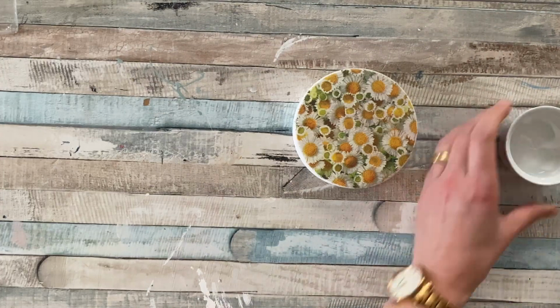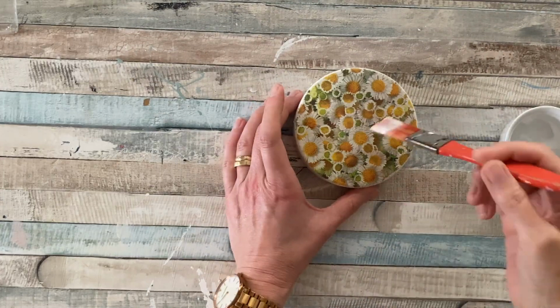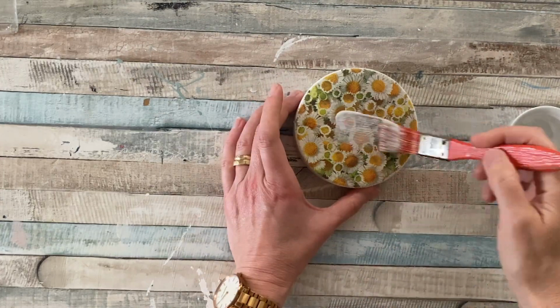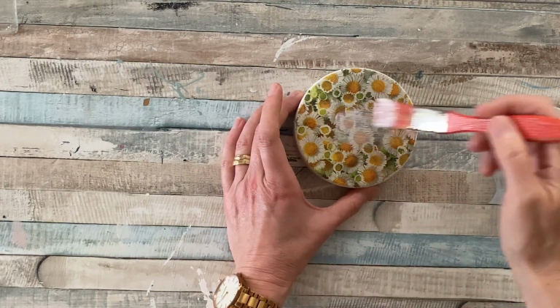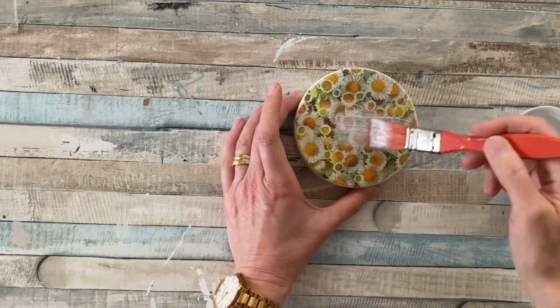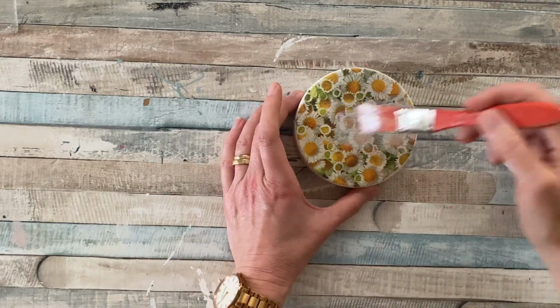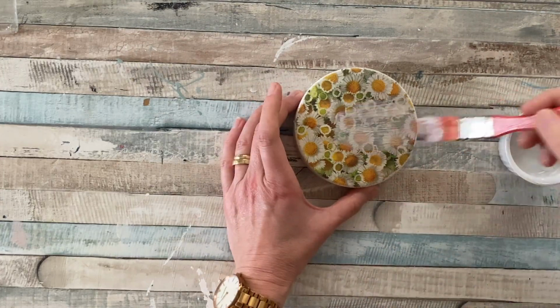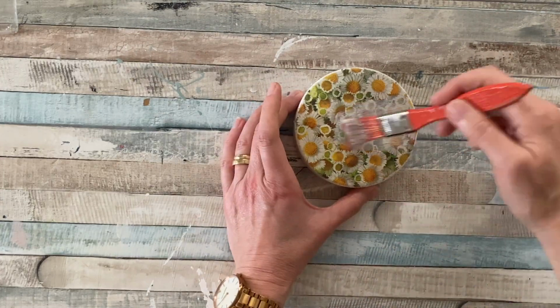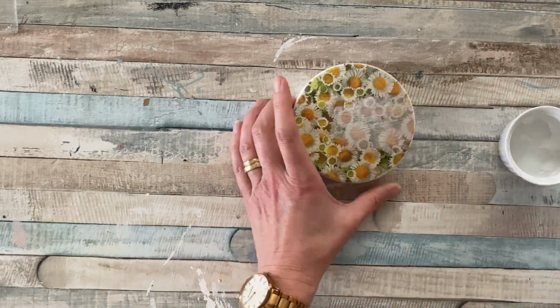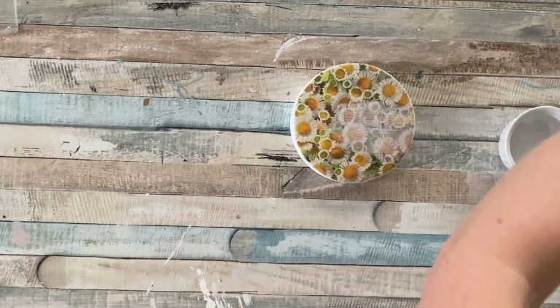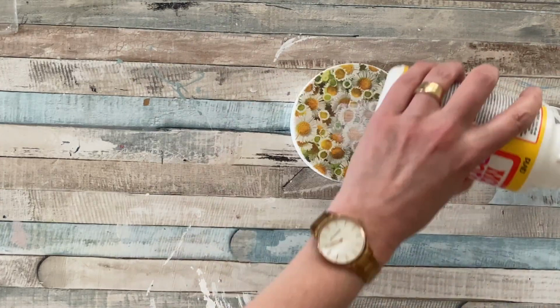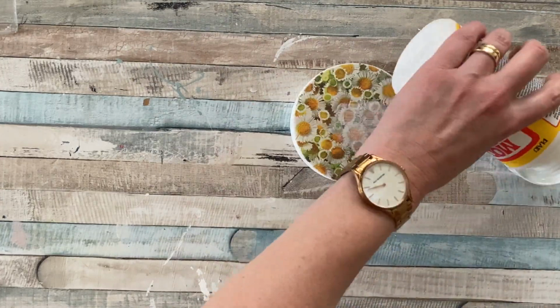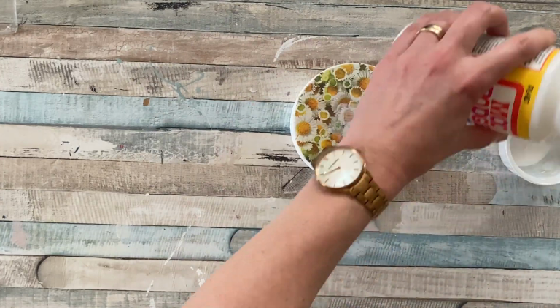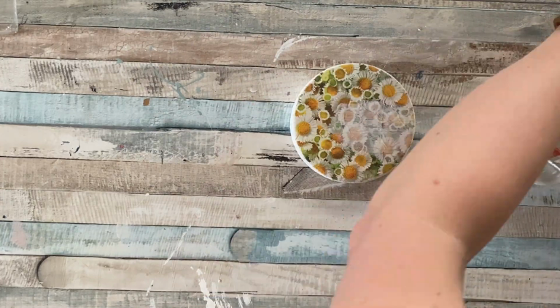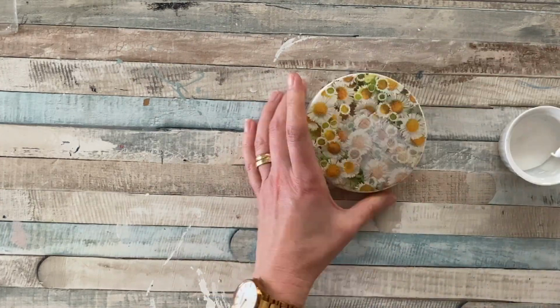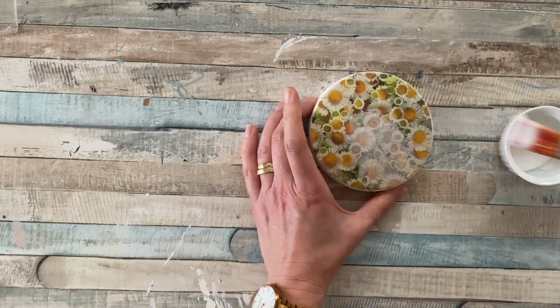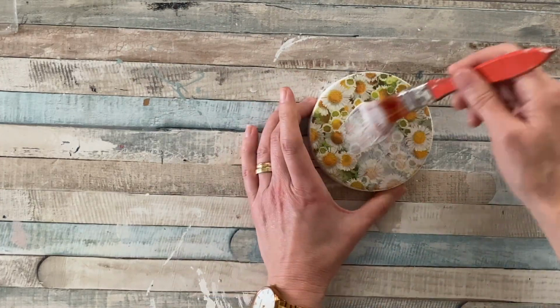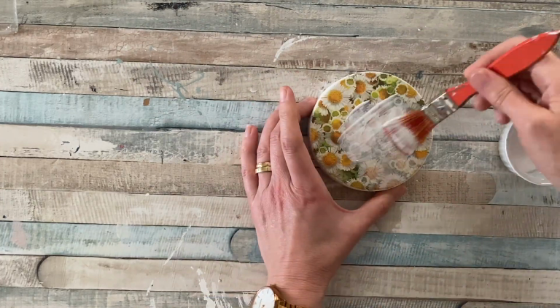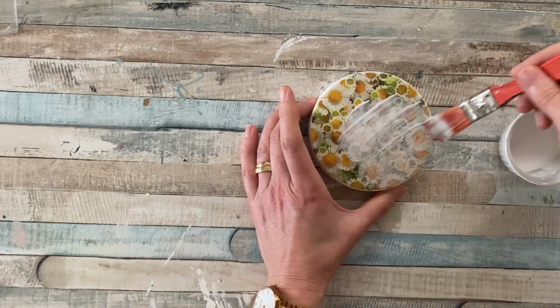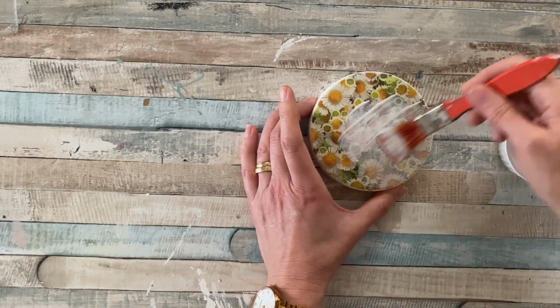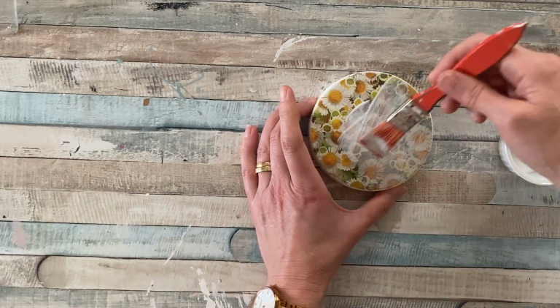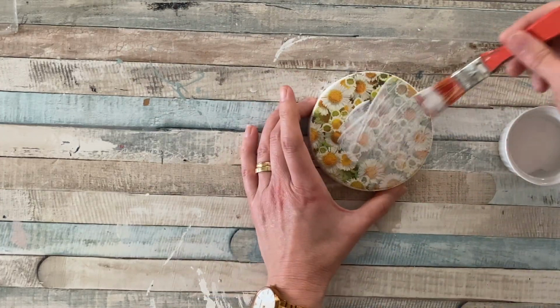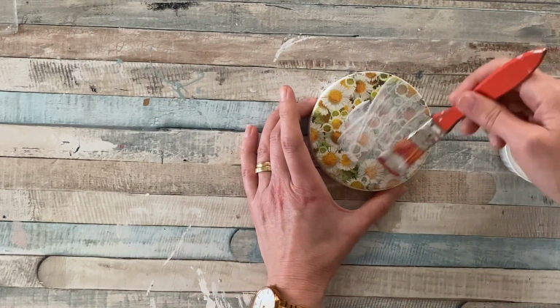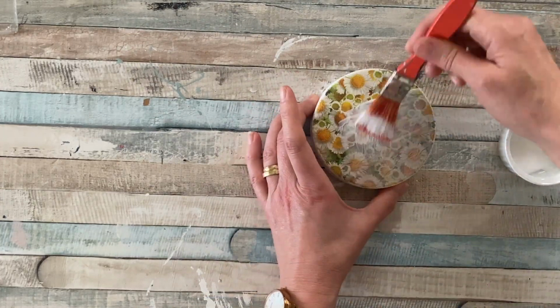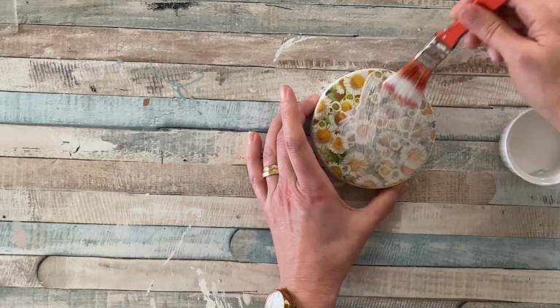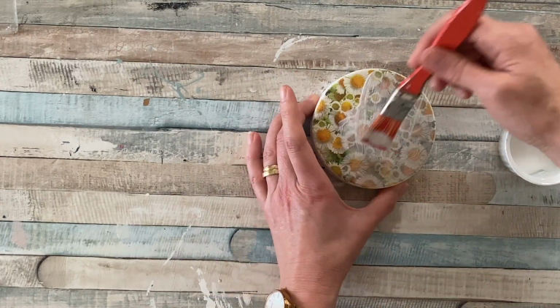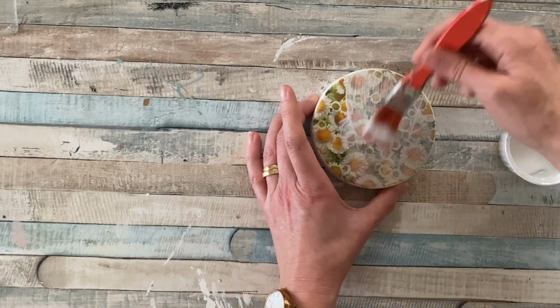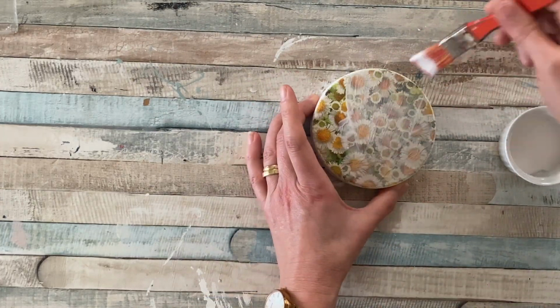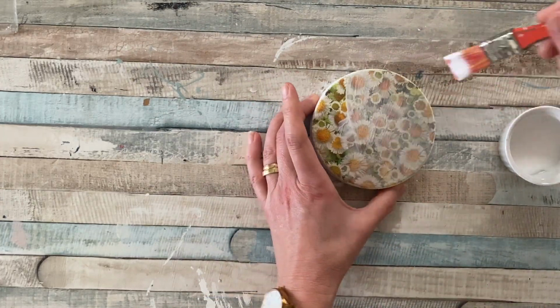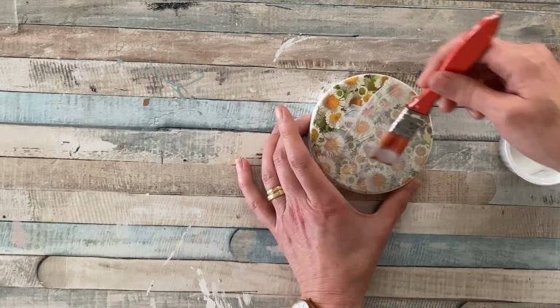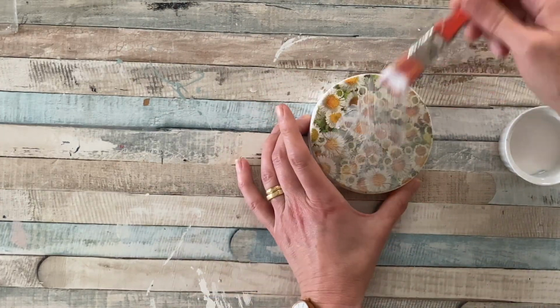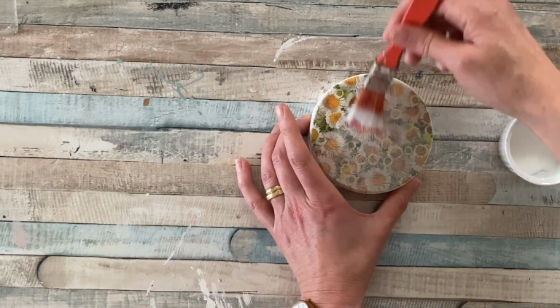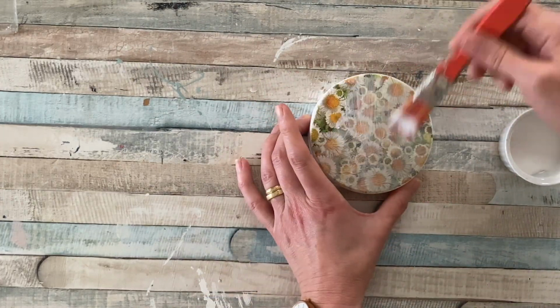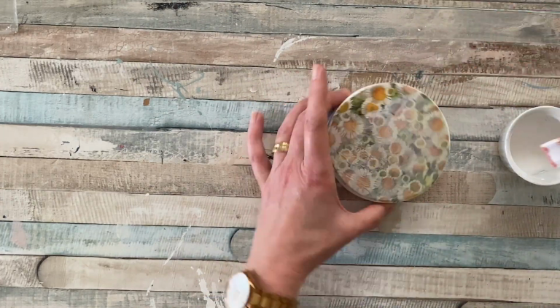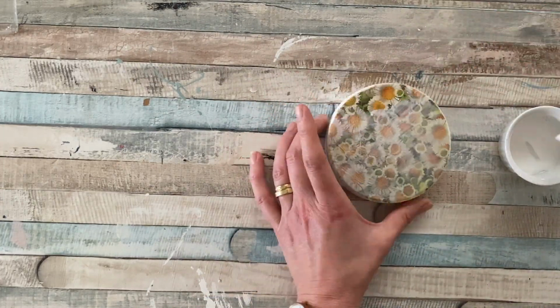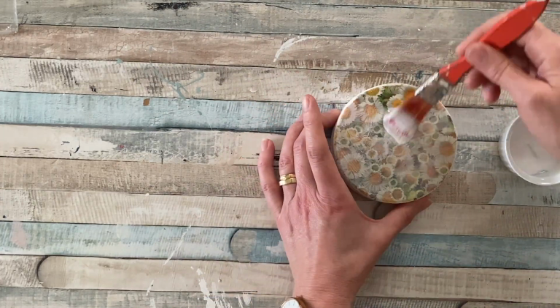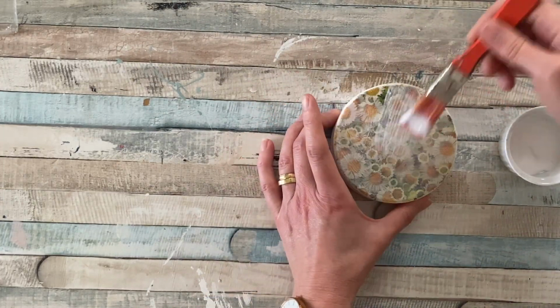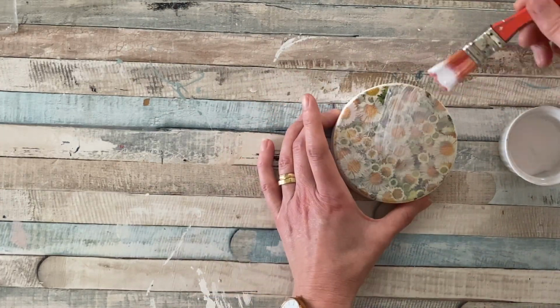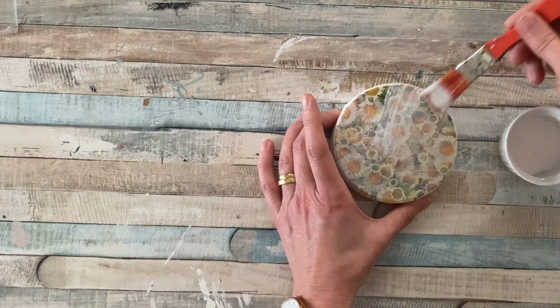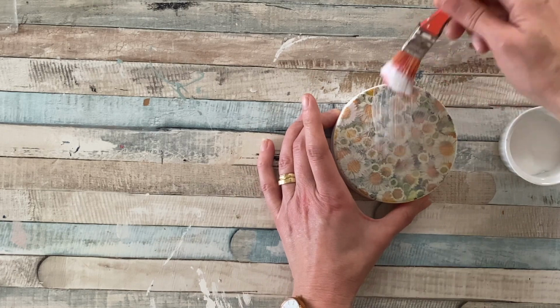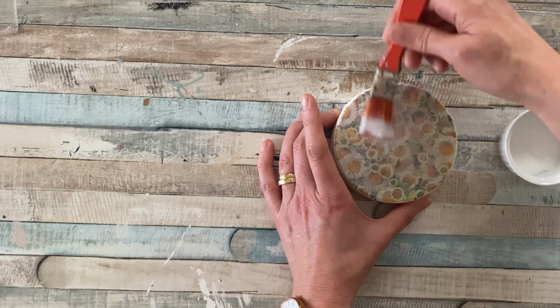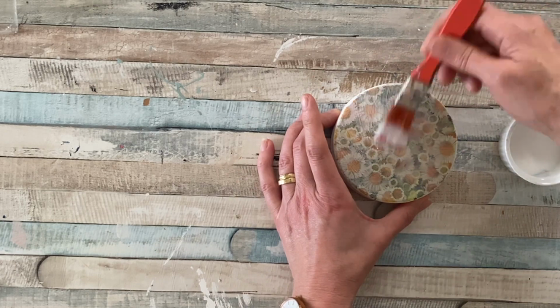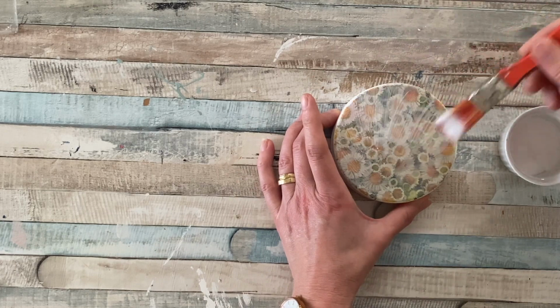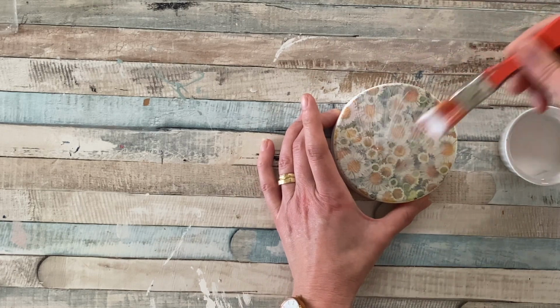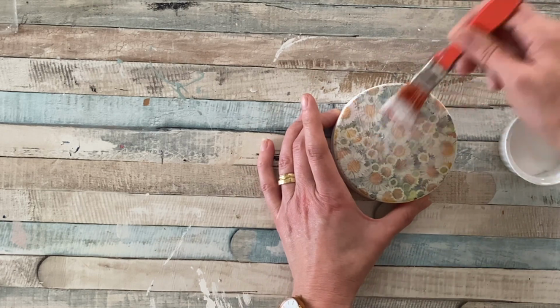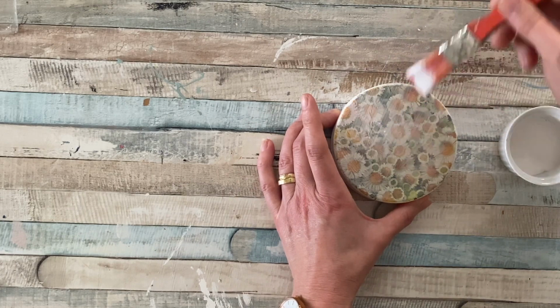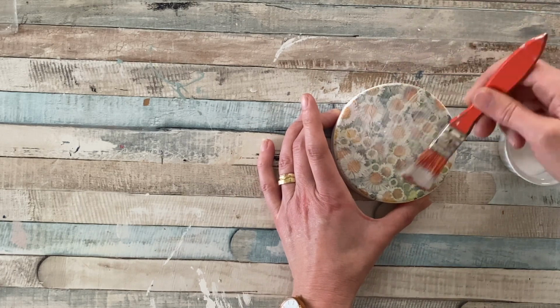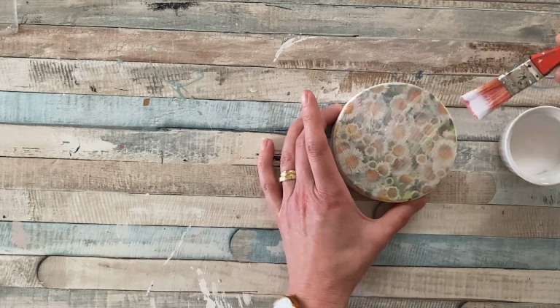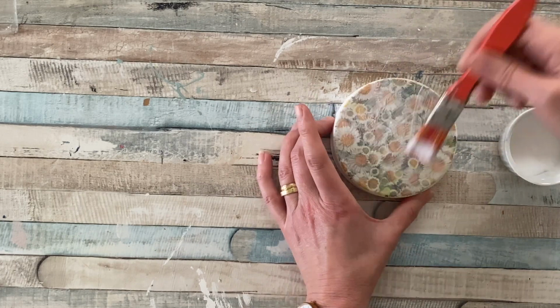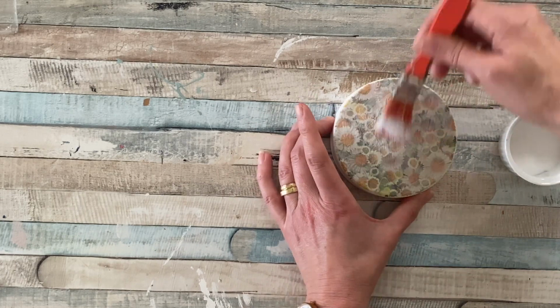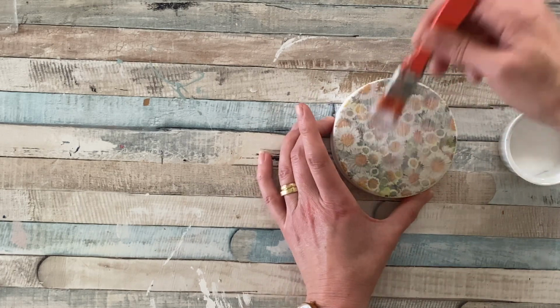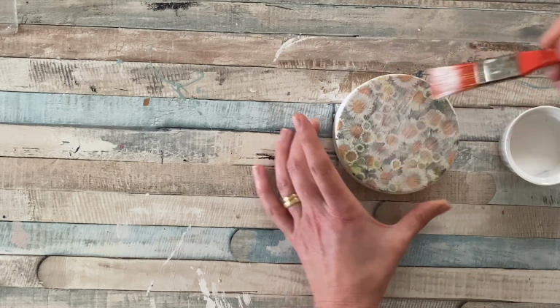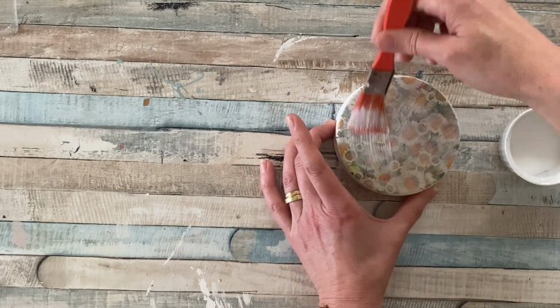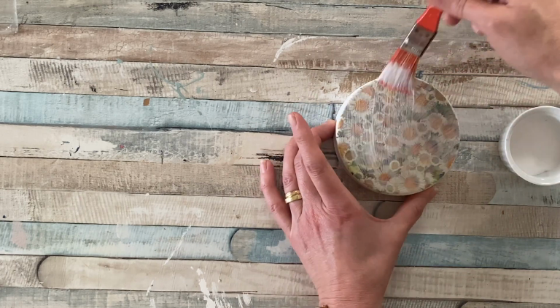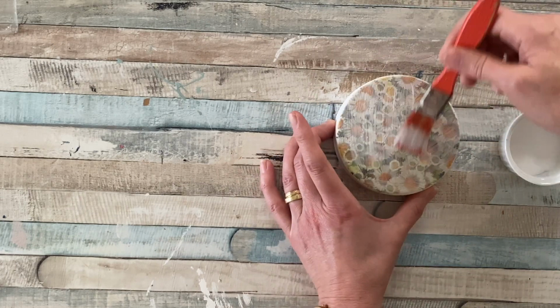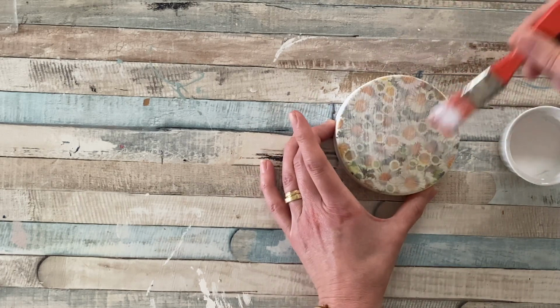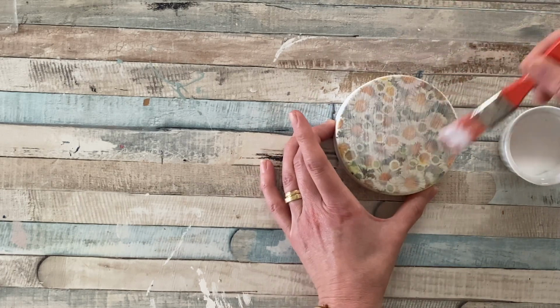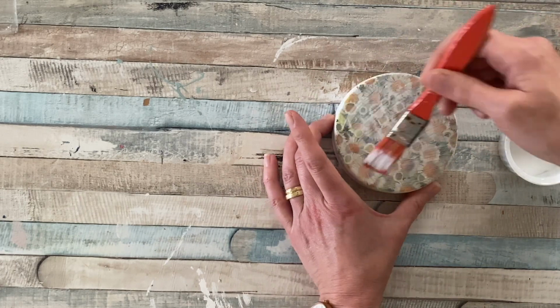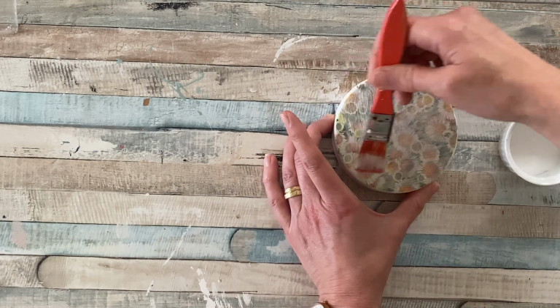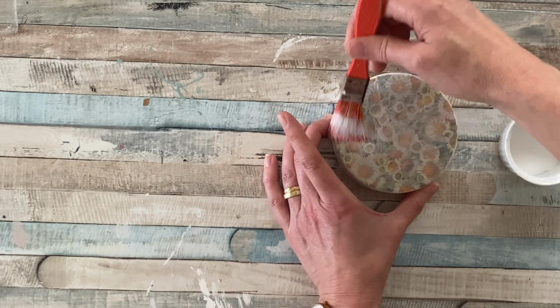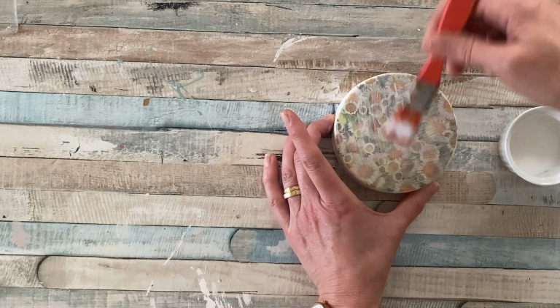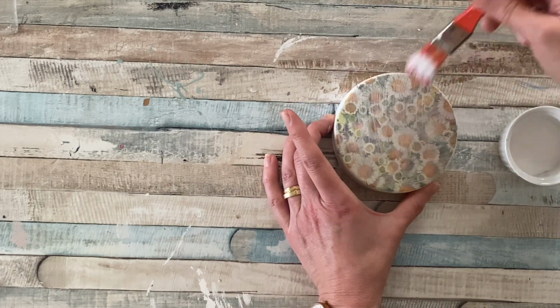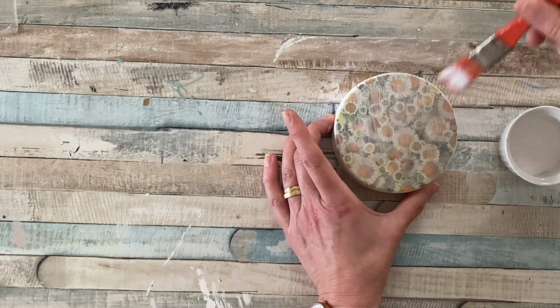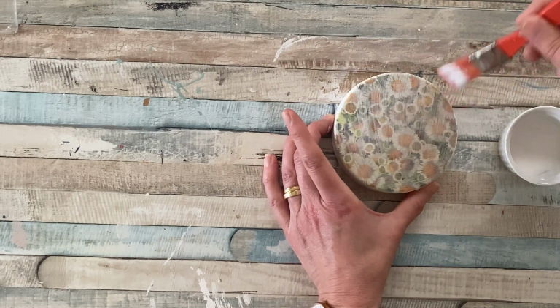To protect your design, give it another coat of Mod Podge and leave it to dry. This won't make it waterproof but it will make it wipeable.